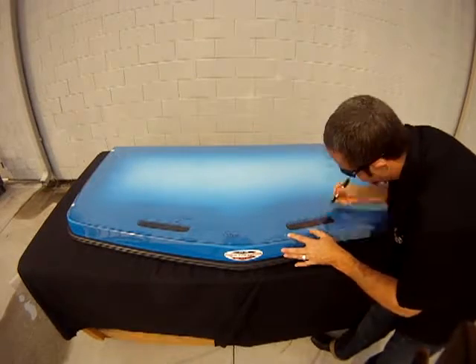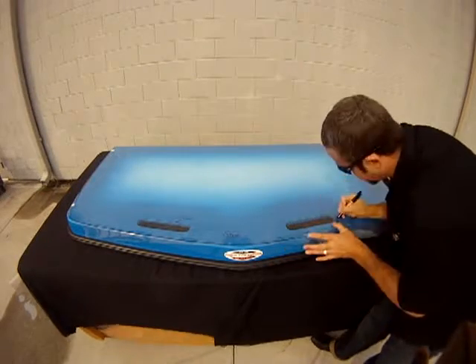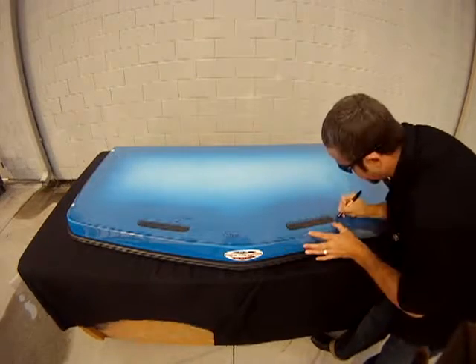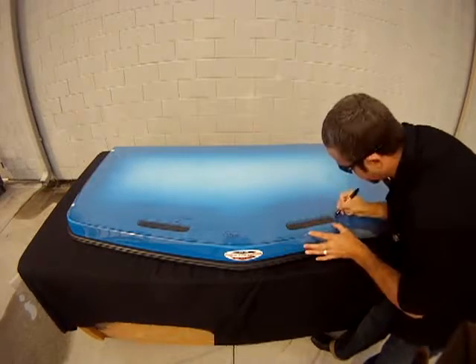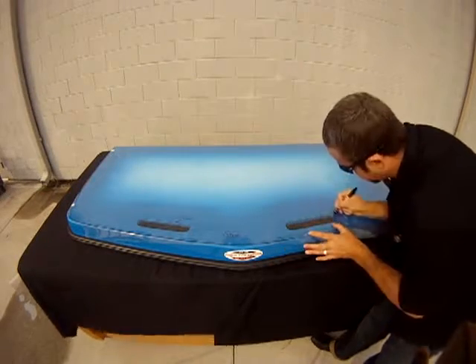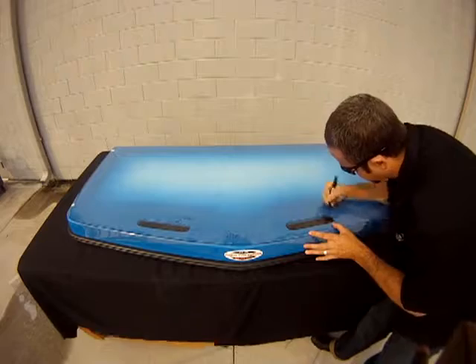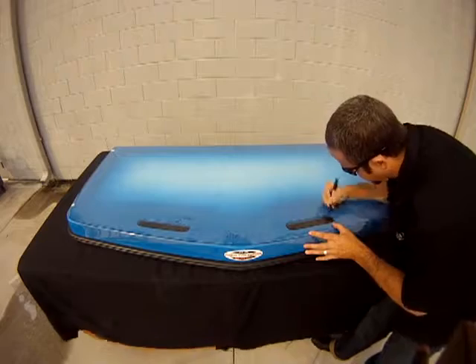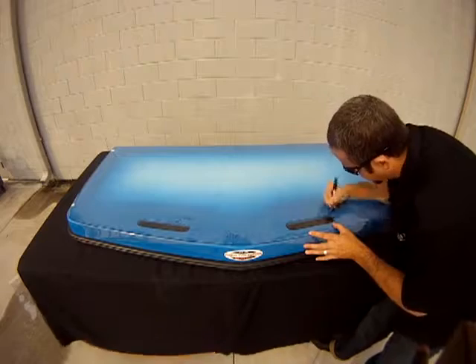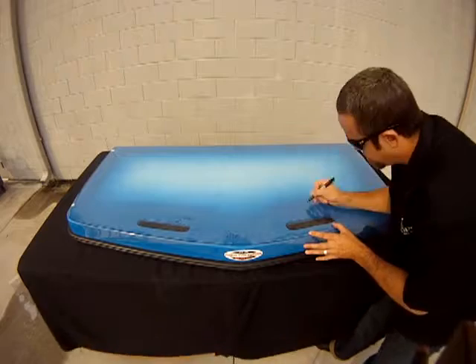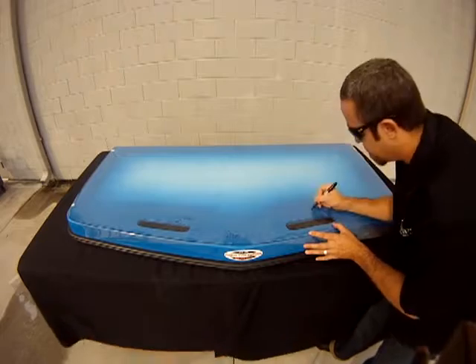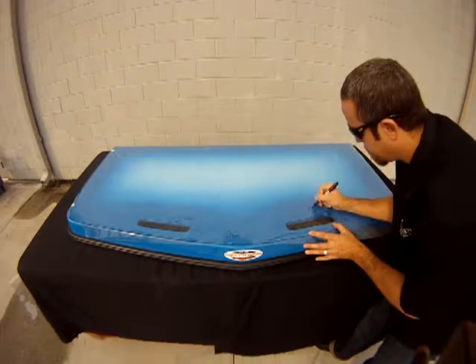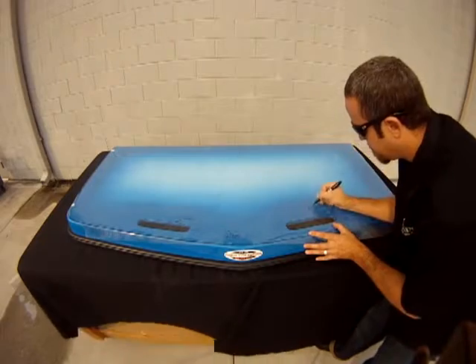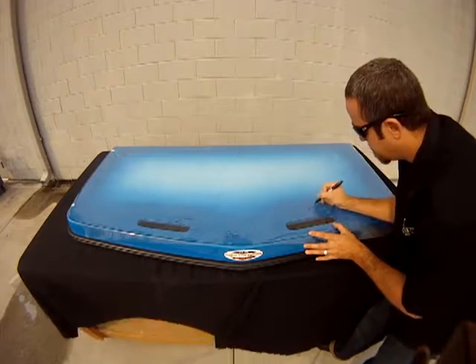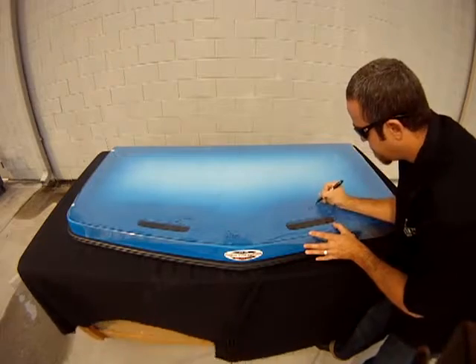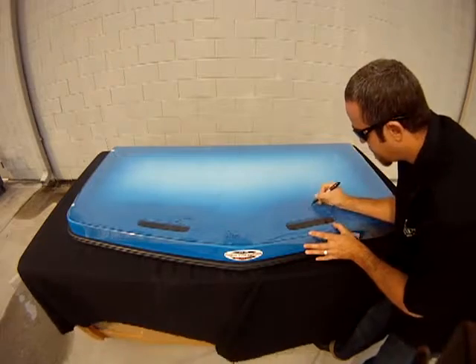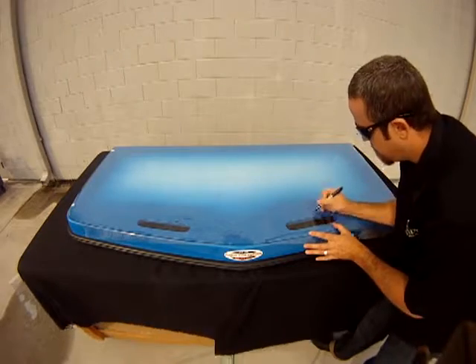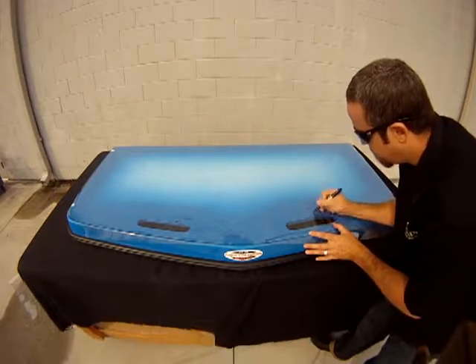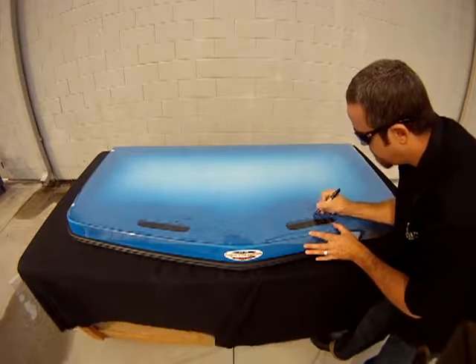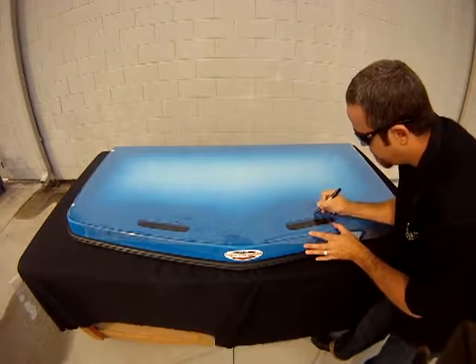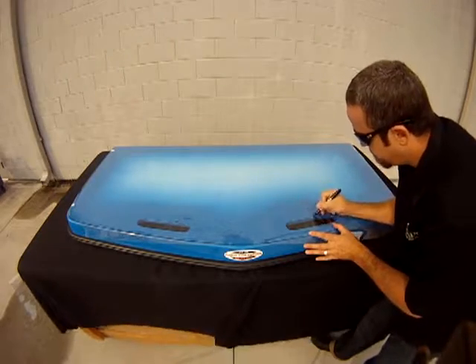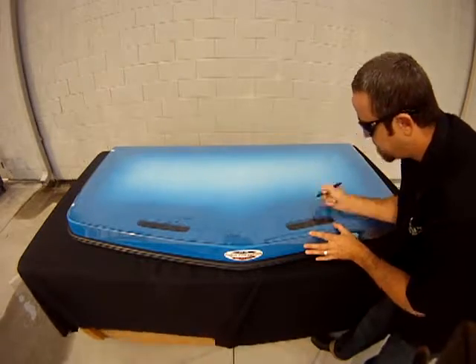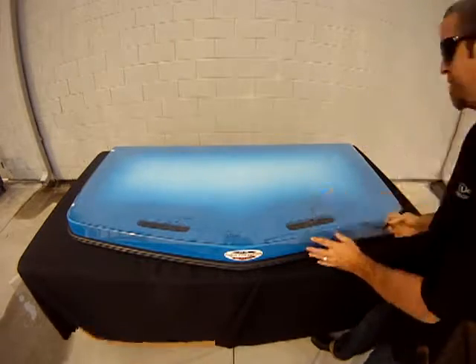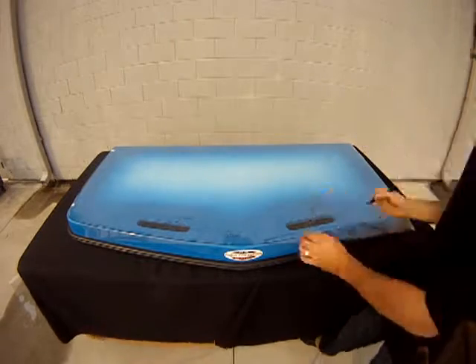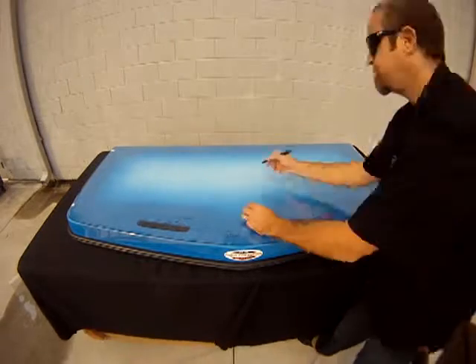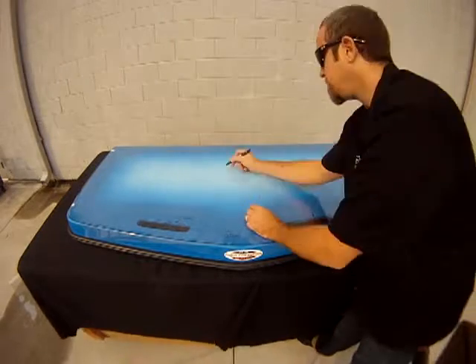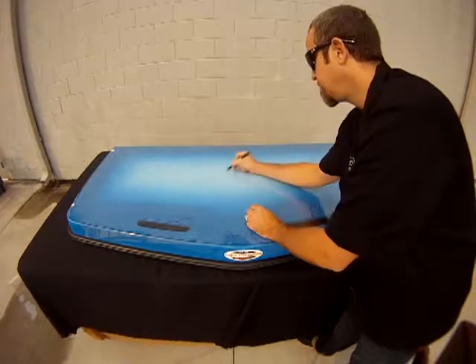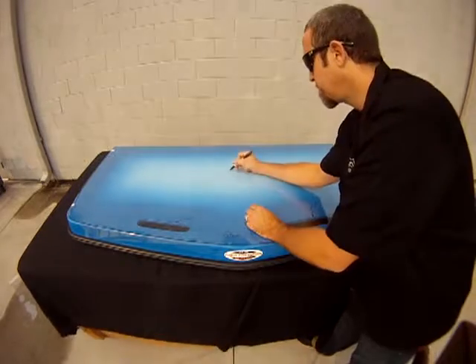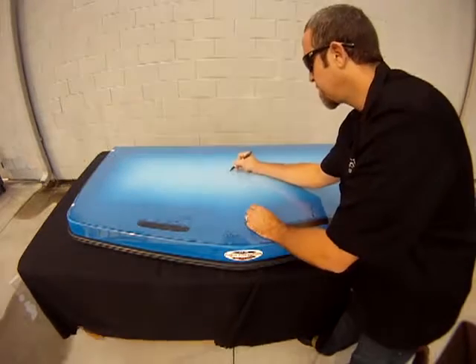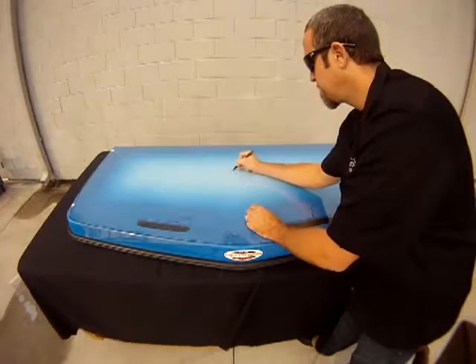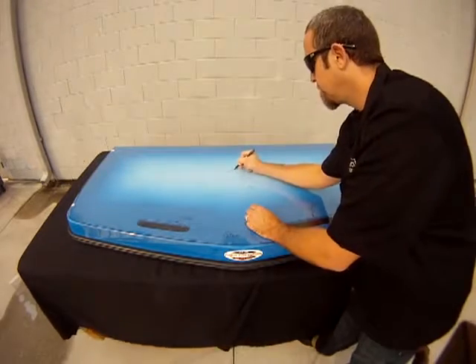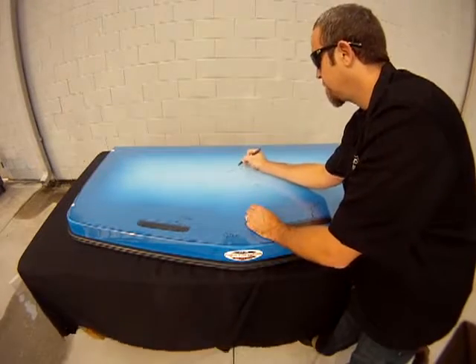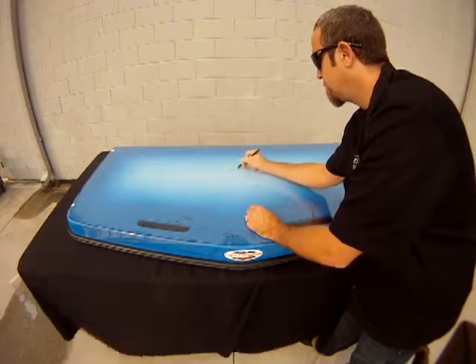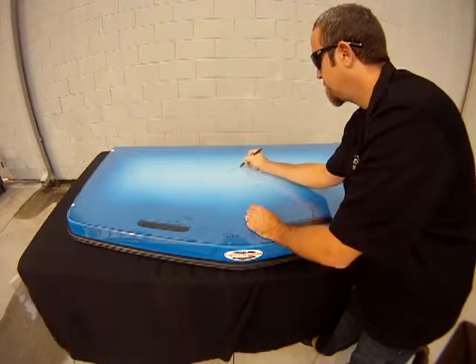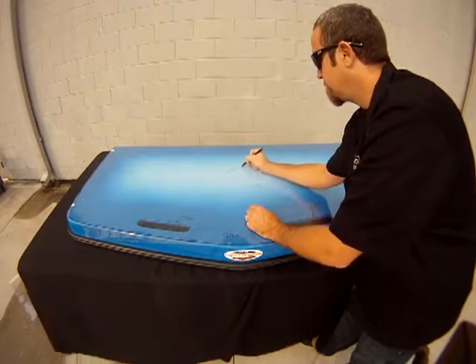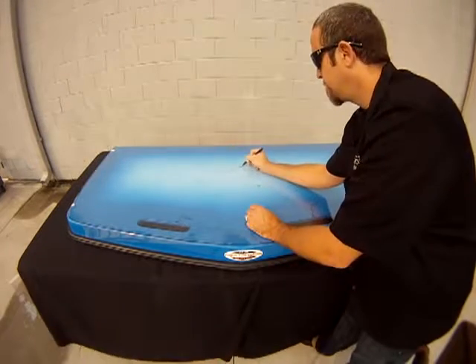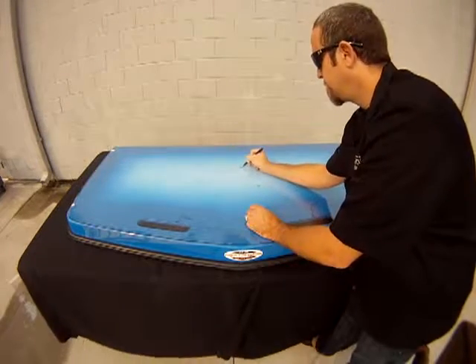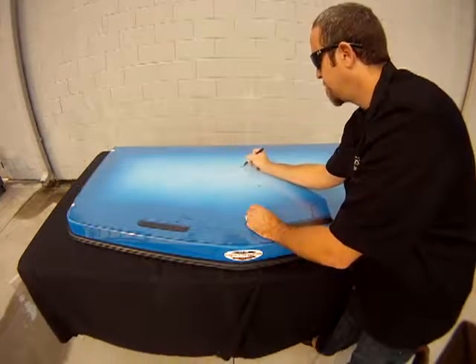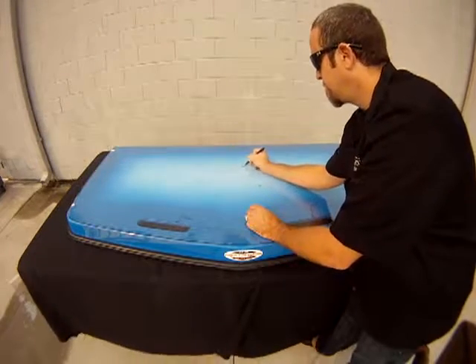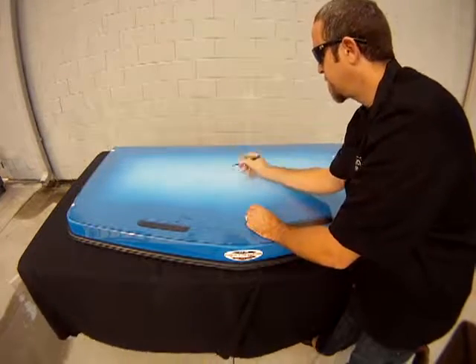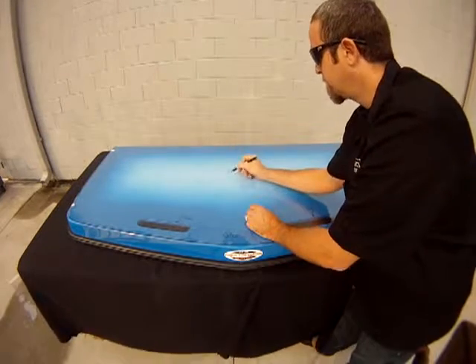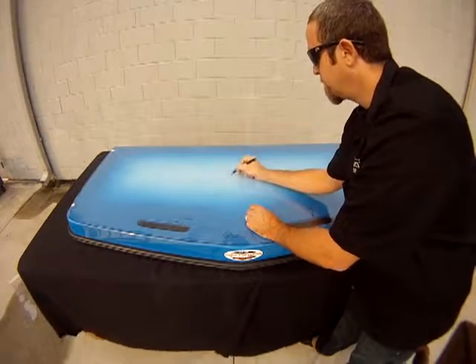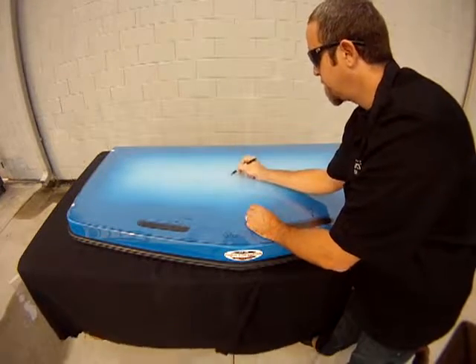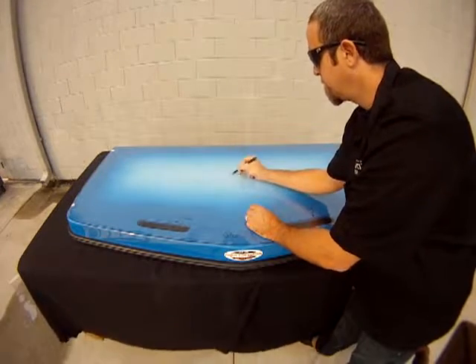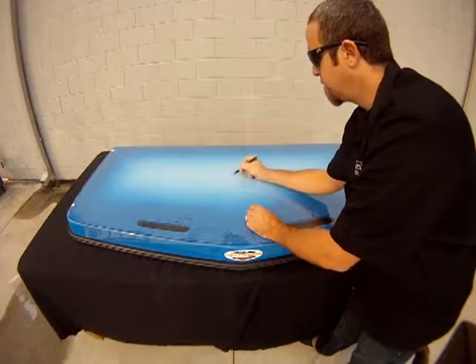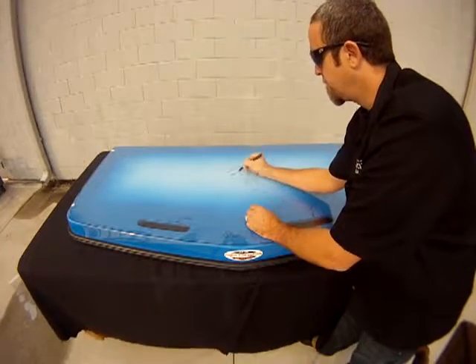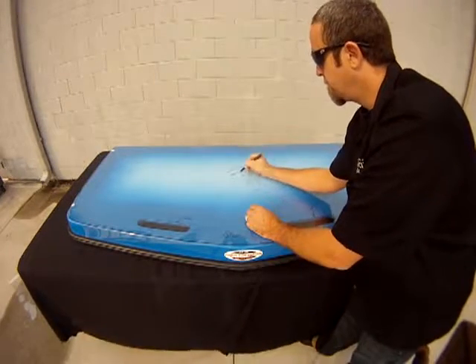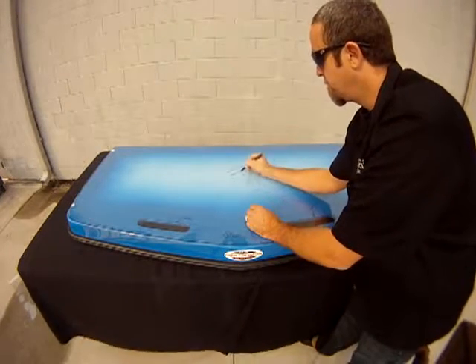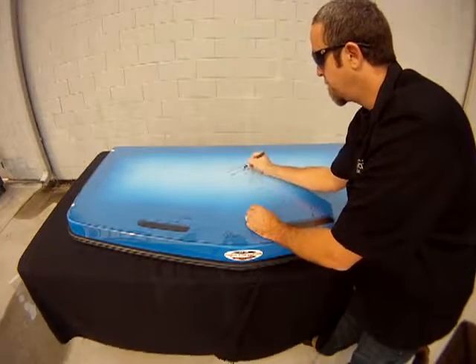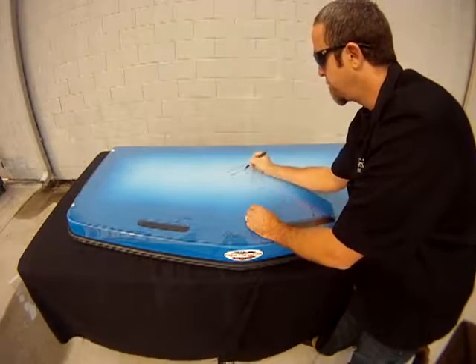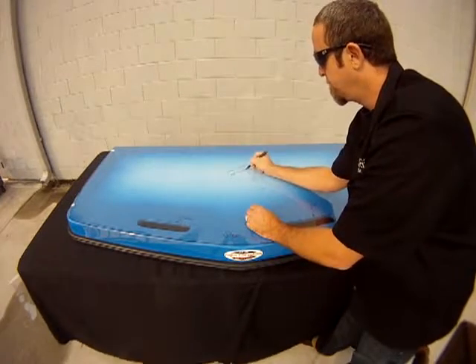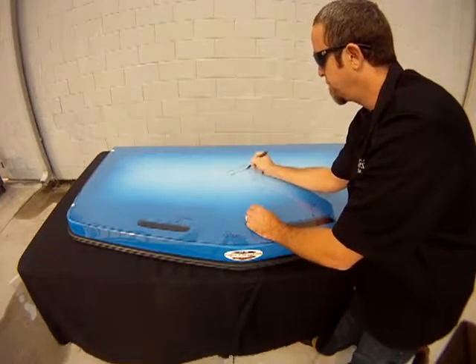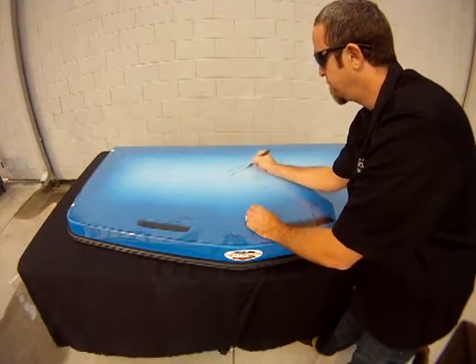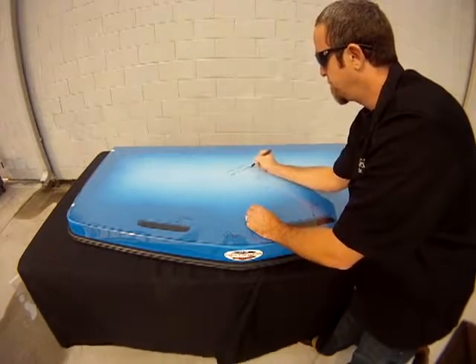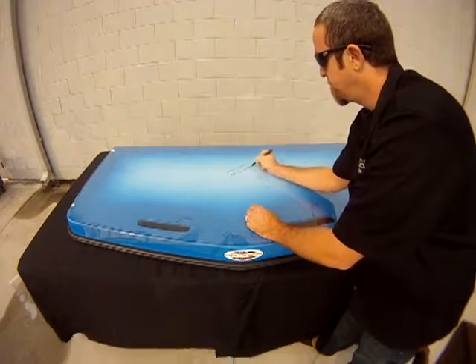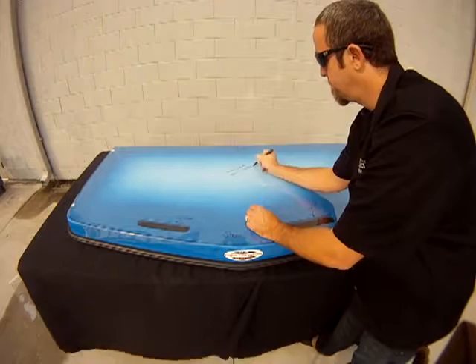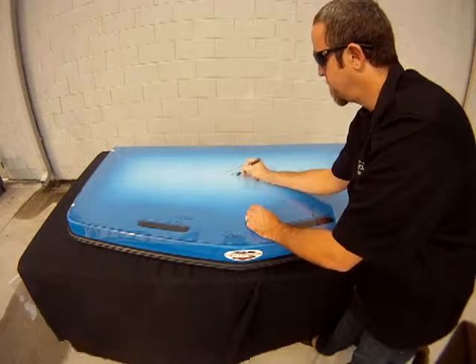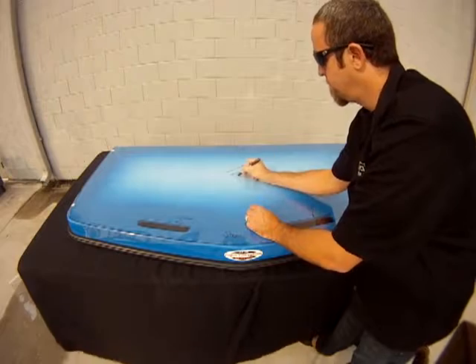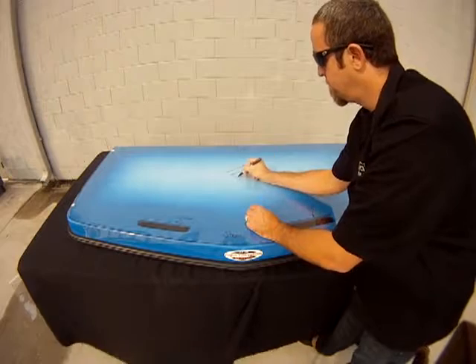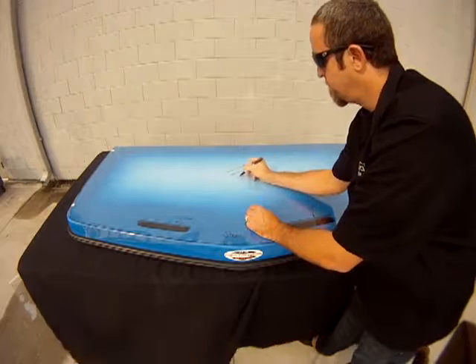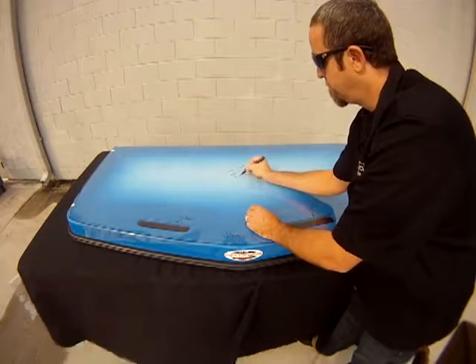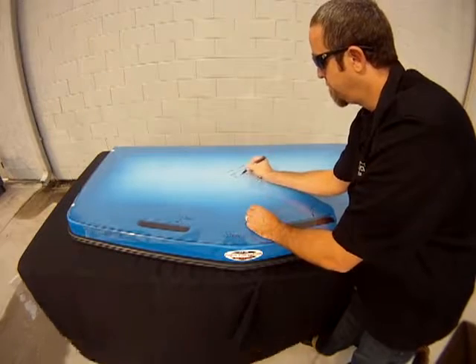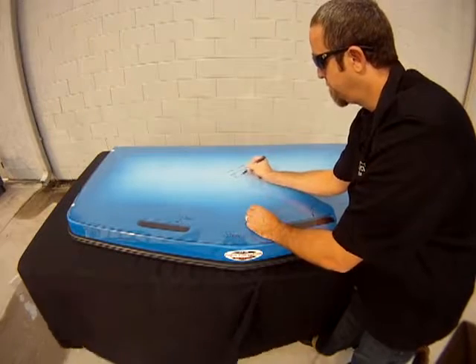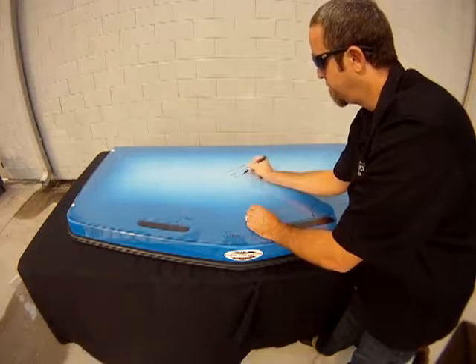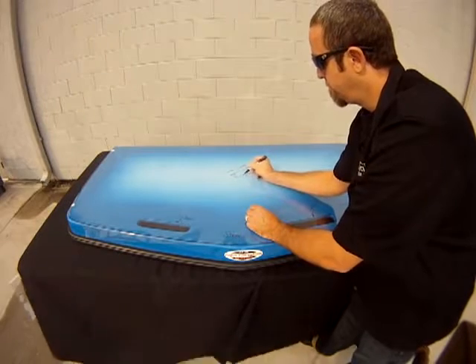It's also helpful to mark on the template the bow, stern, port and starboard orientation of the swim platform.